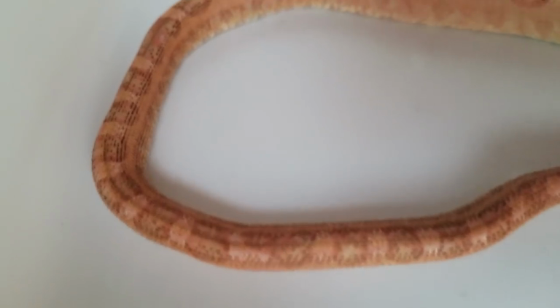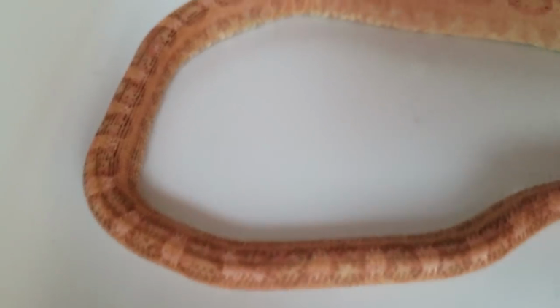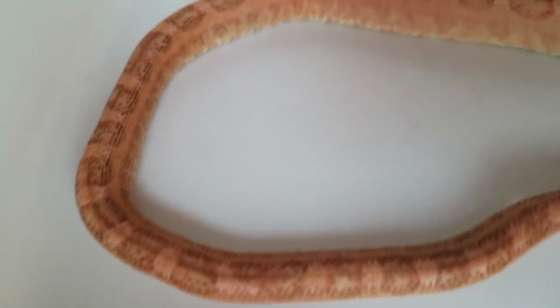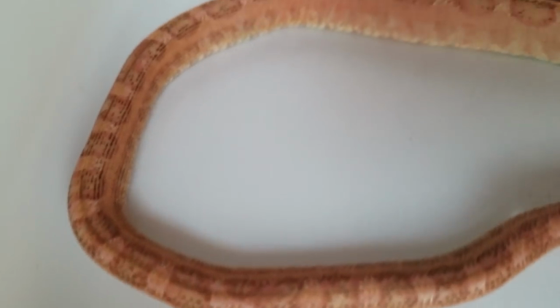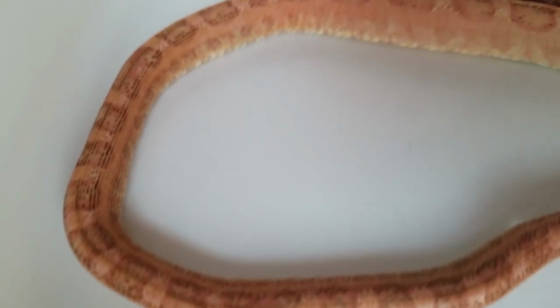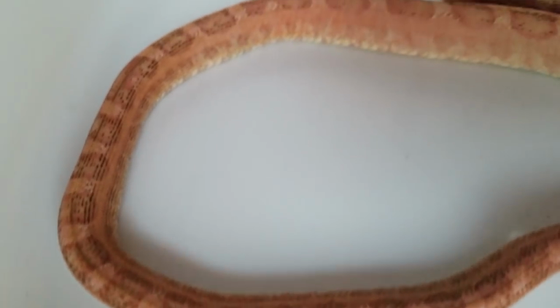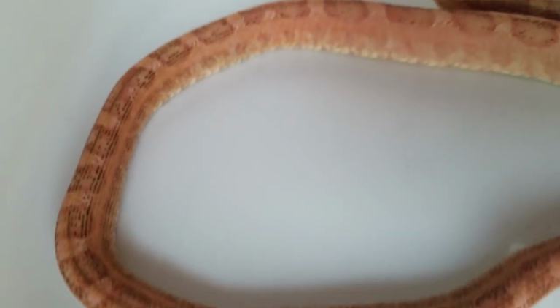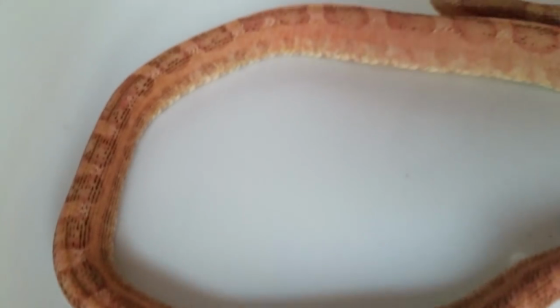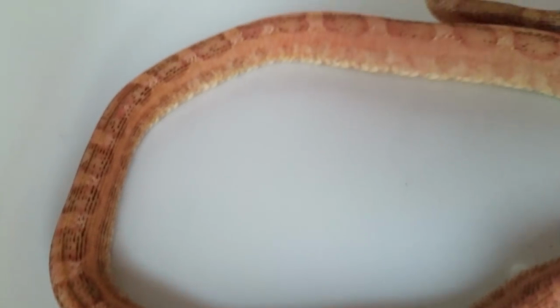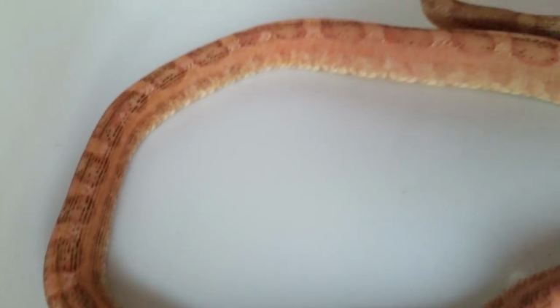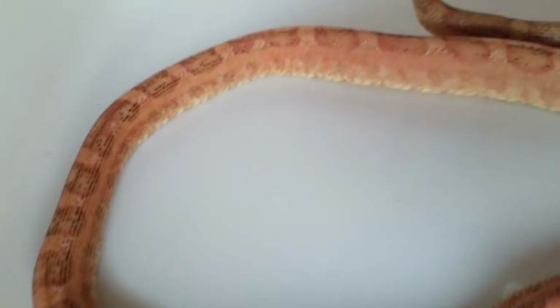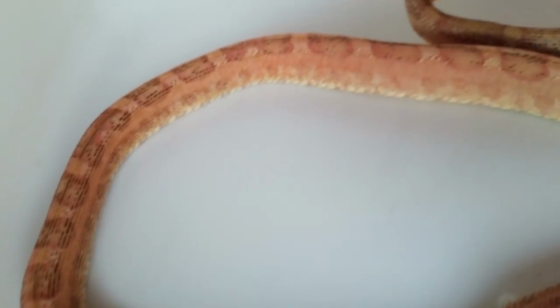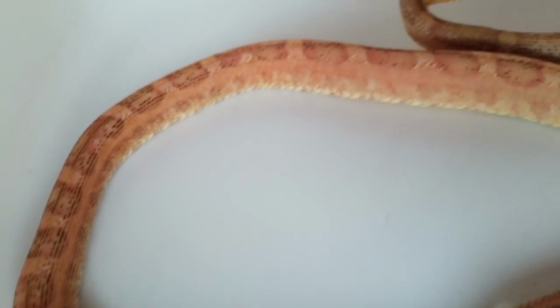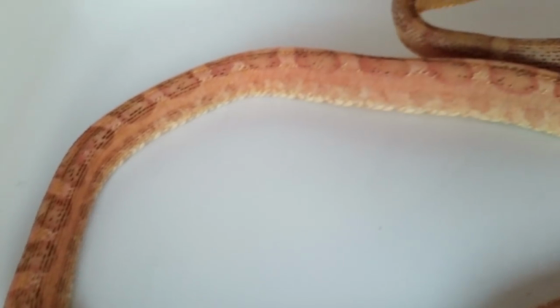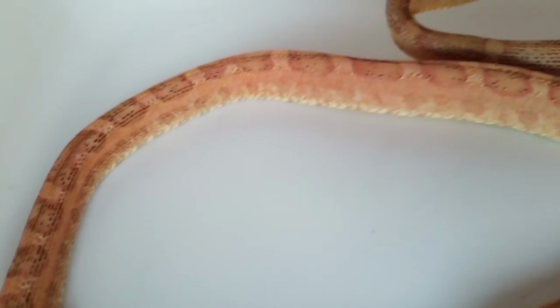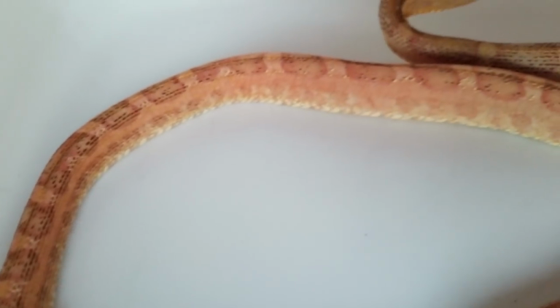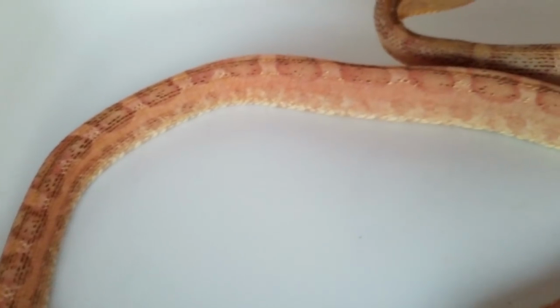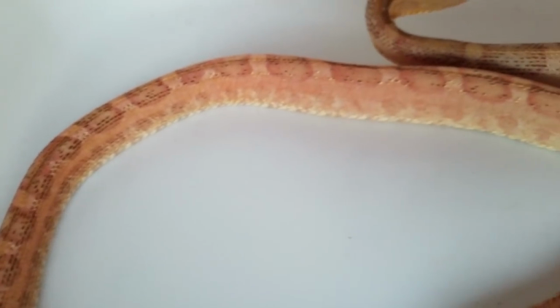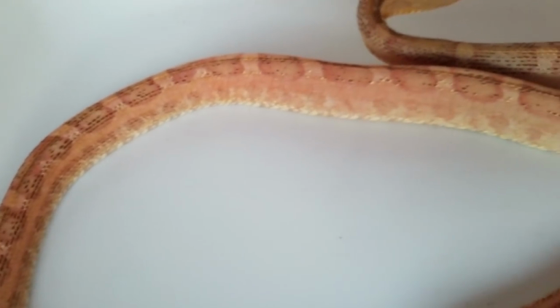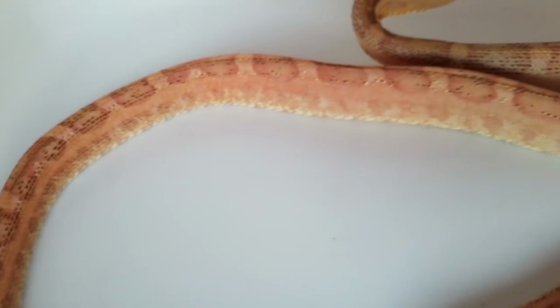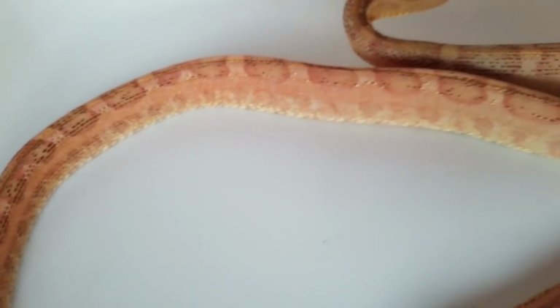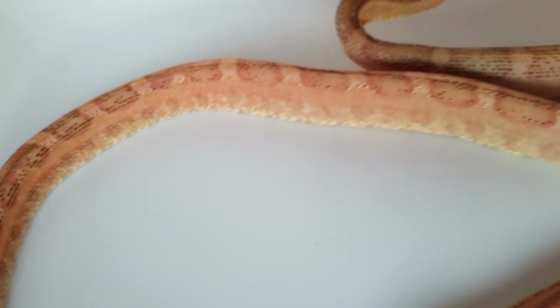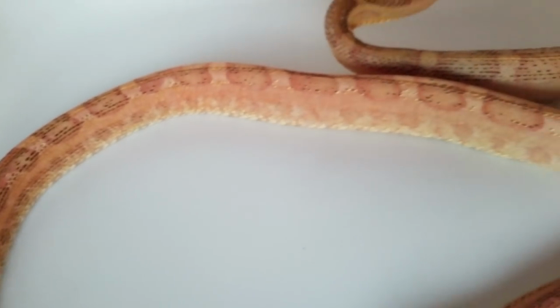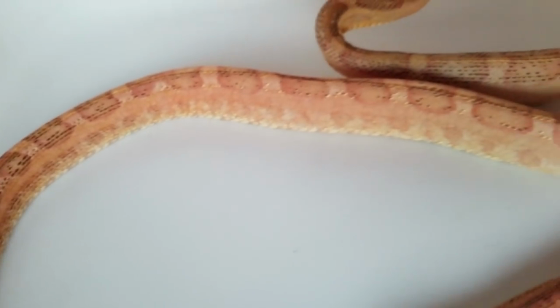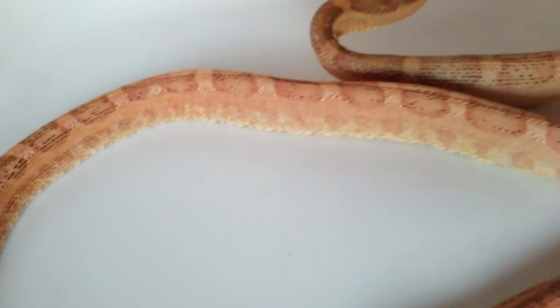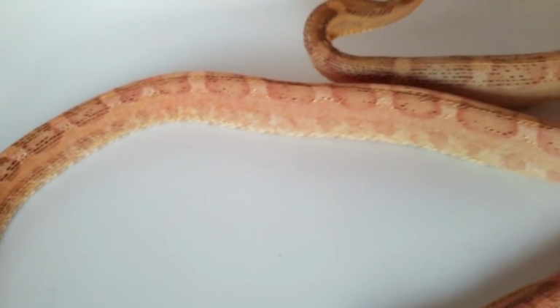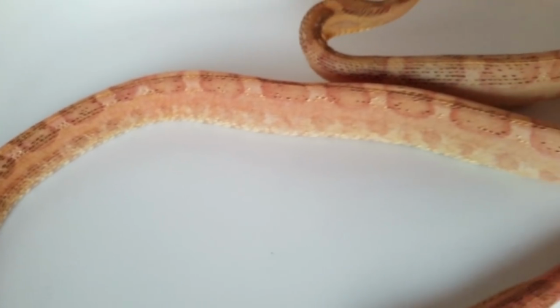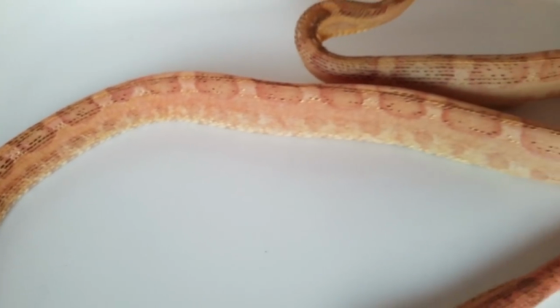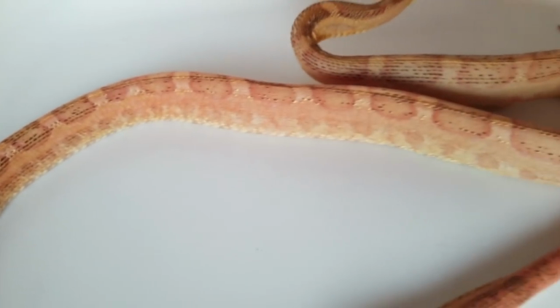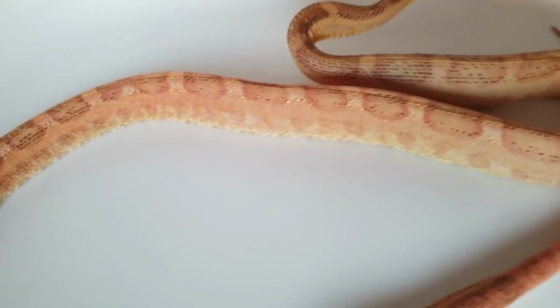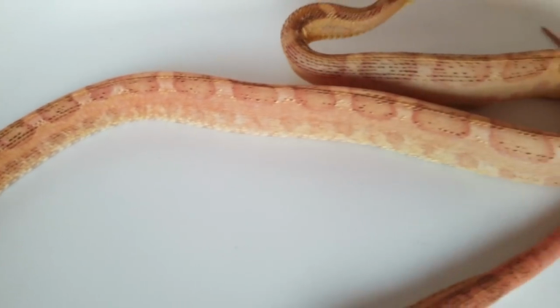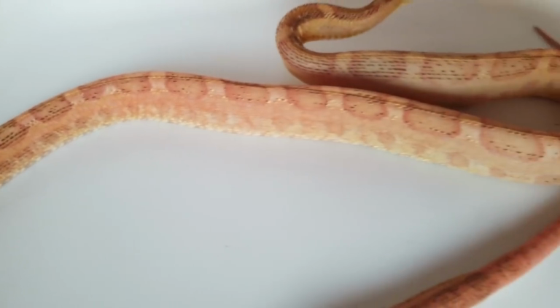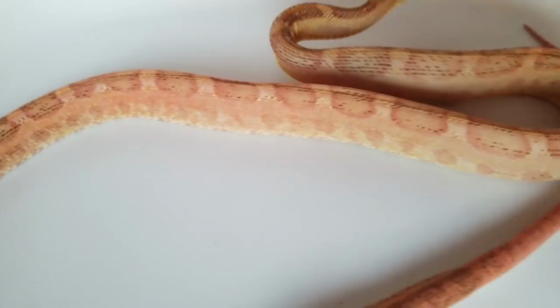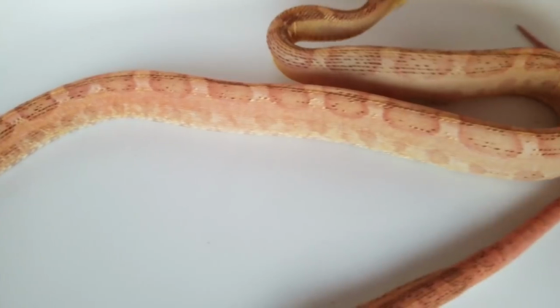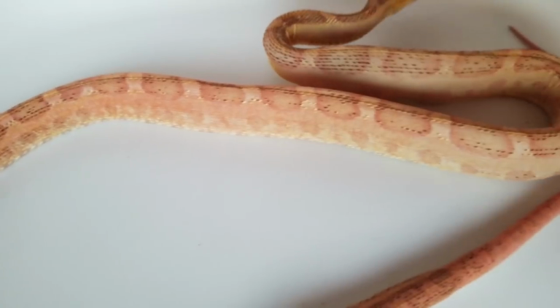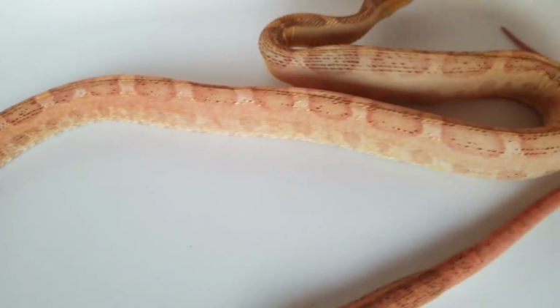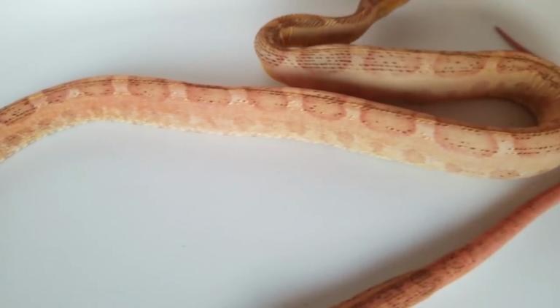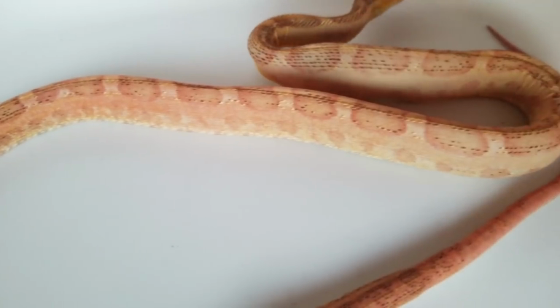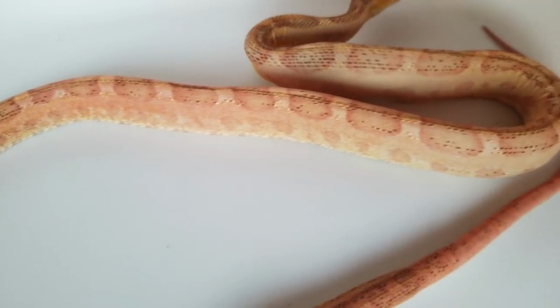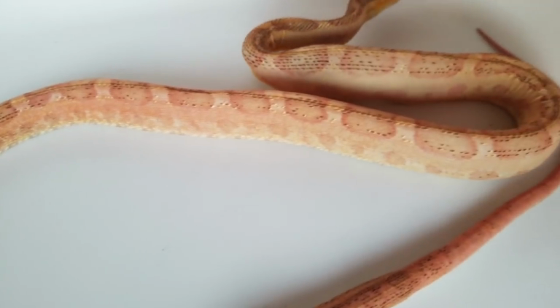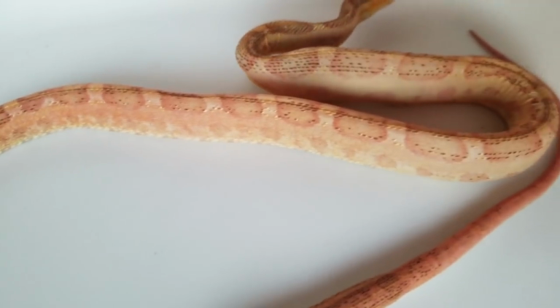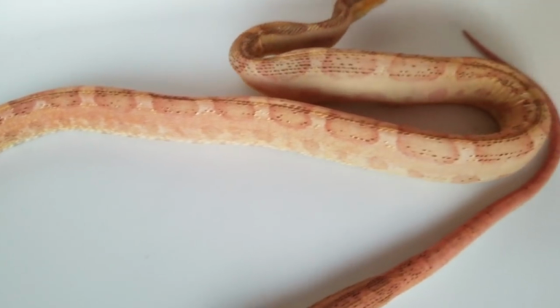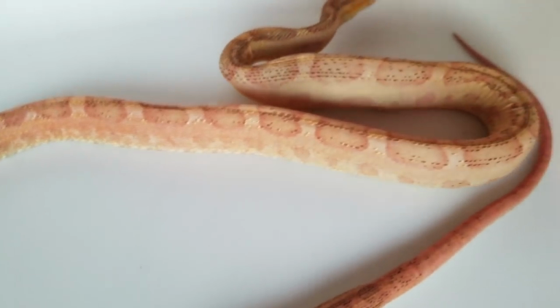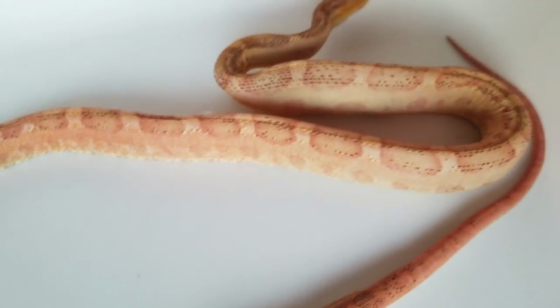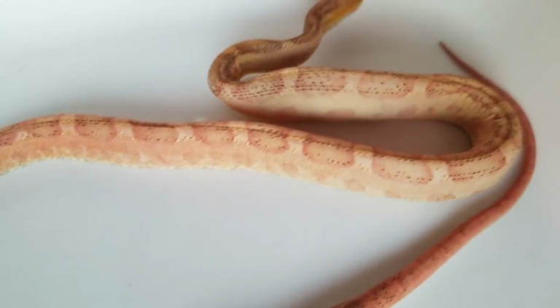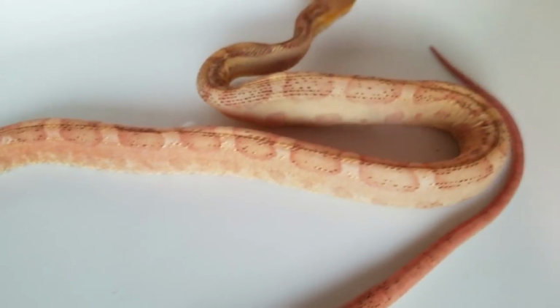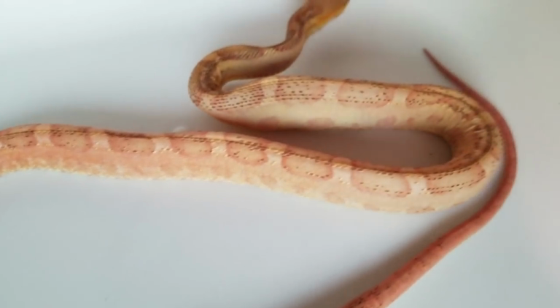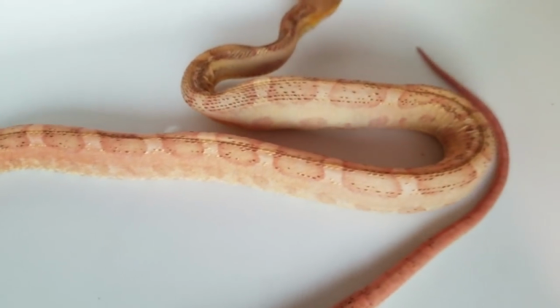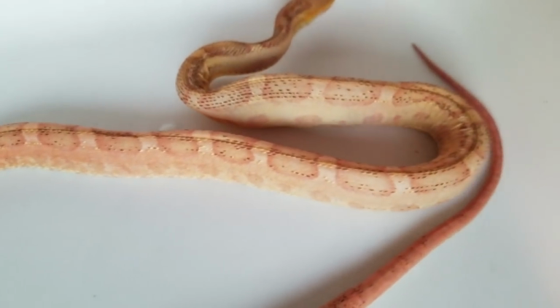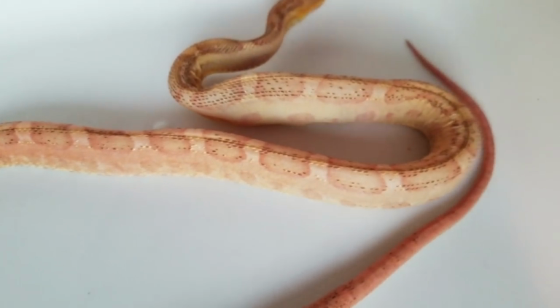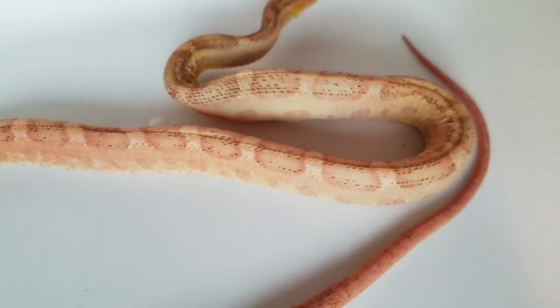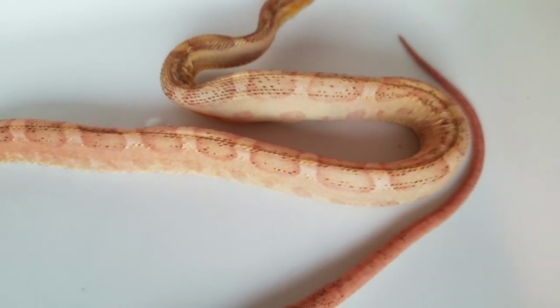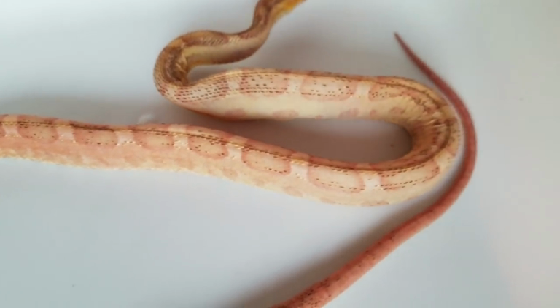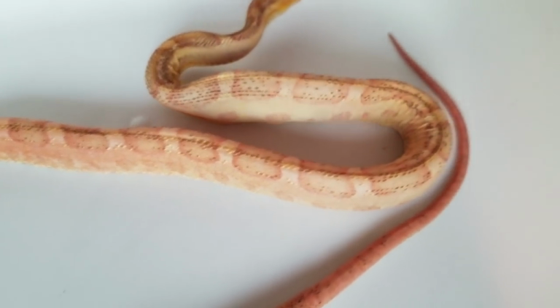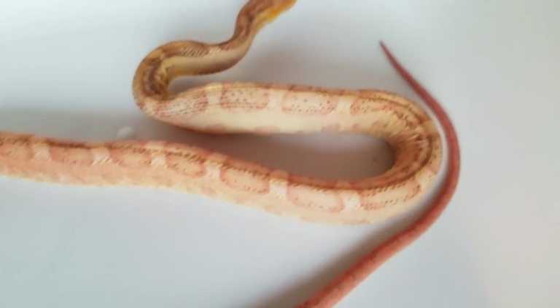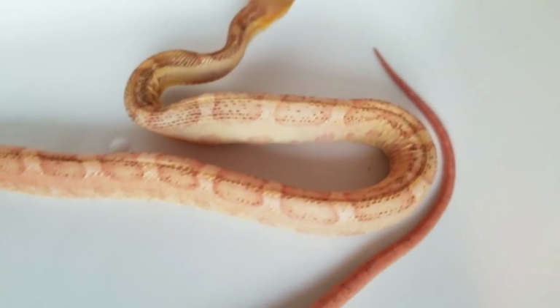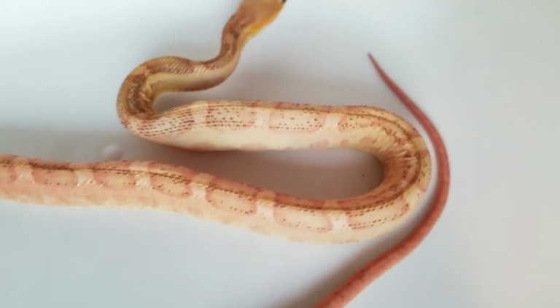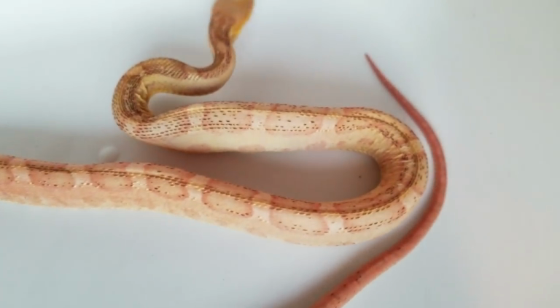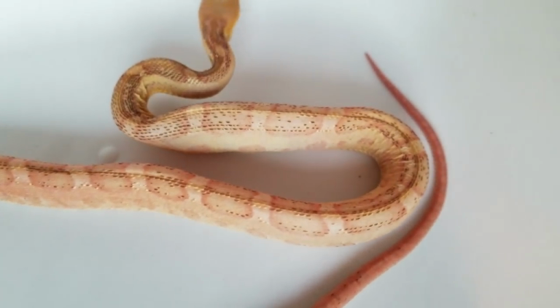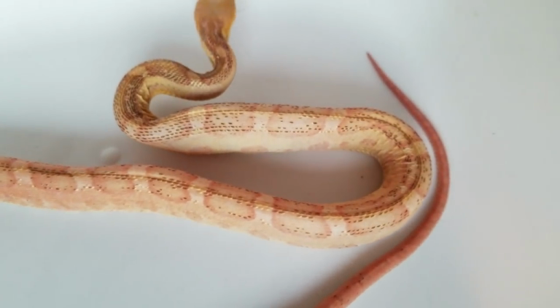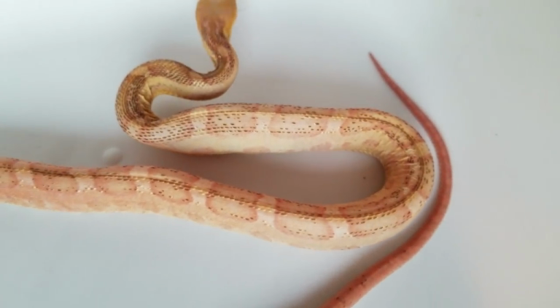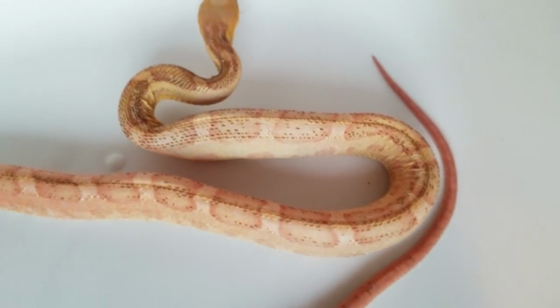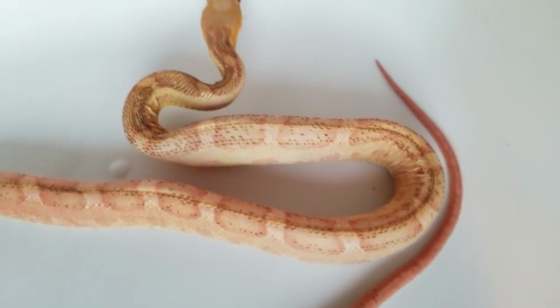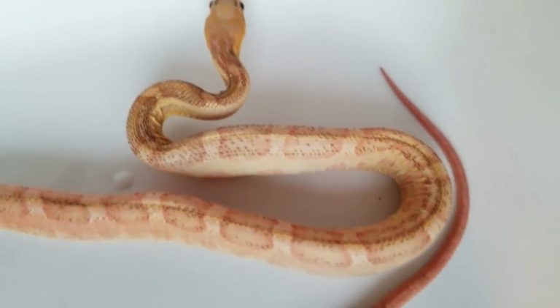Their shed is really interesting too. It feels kind of like lace, and you can see scales on the shed where the scales appear on the snake of course.